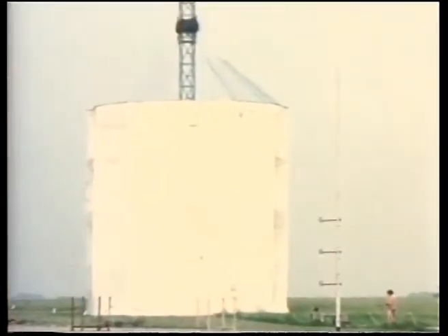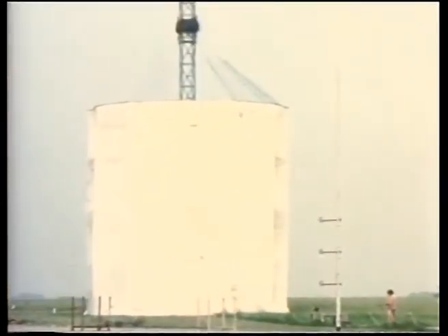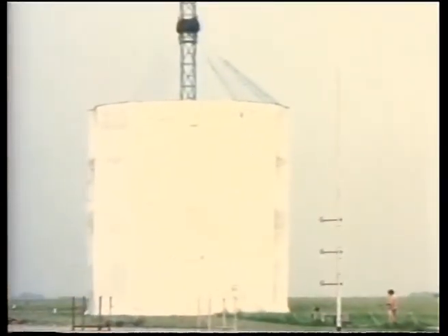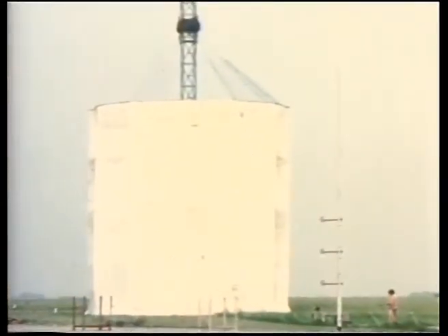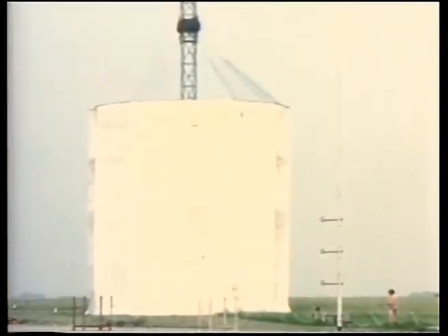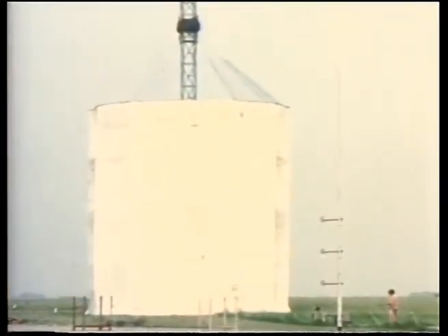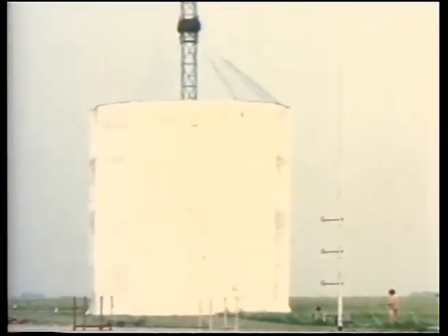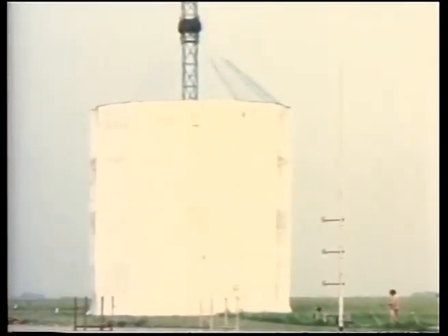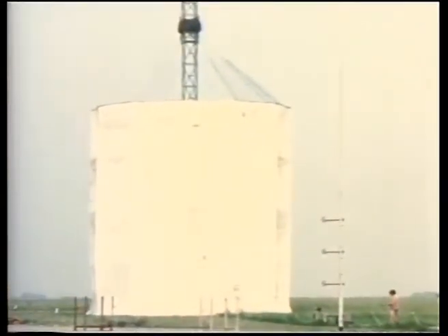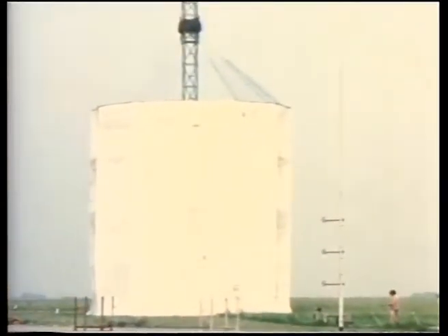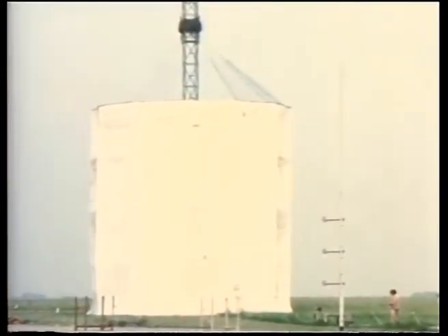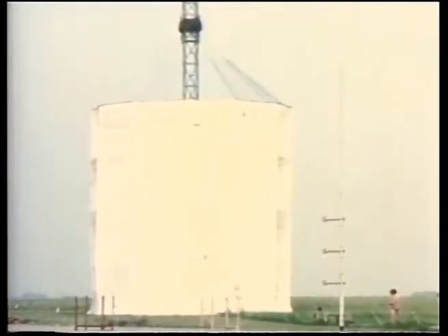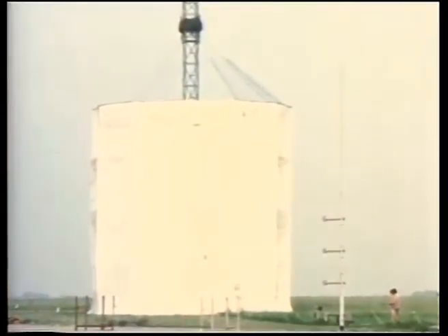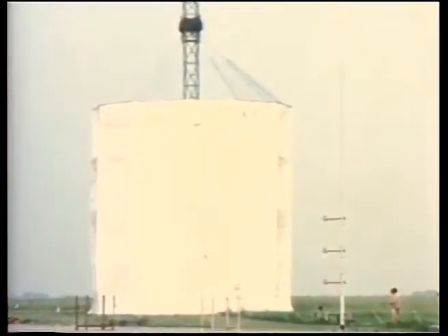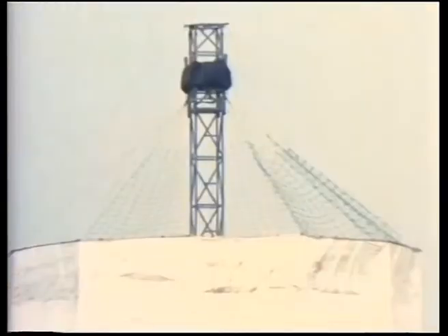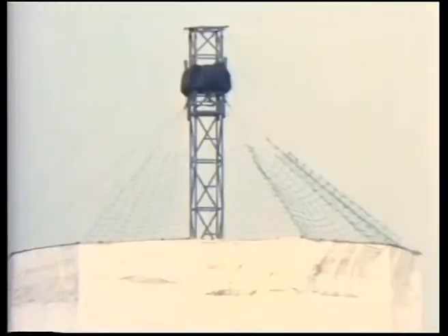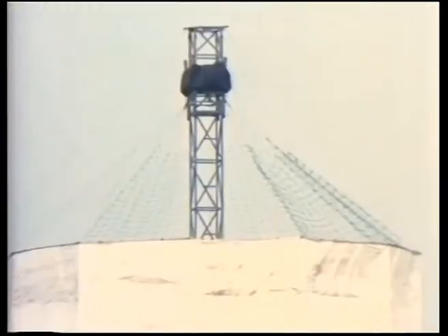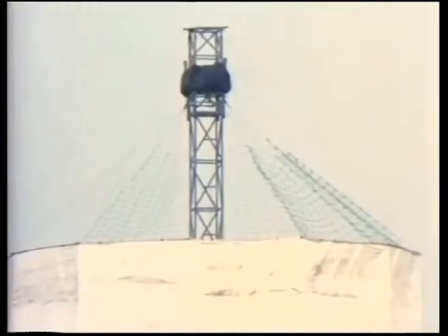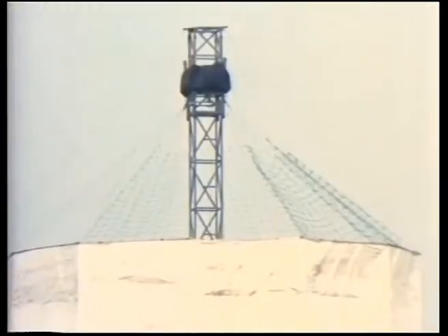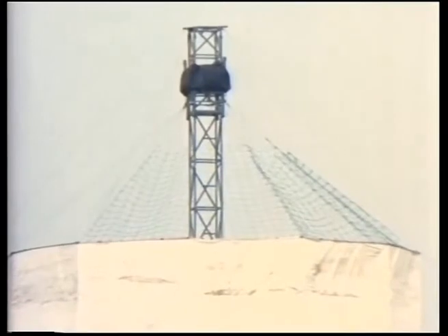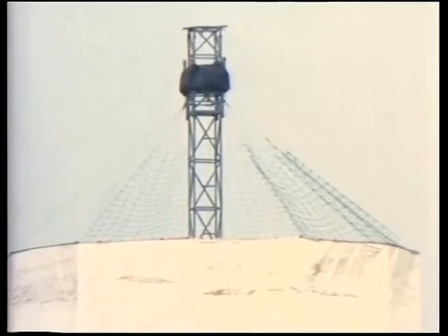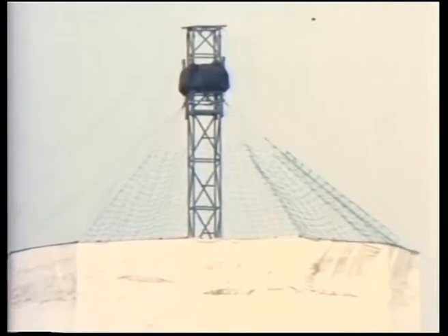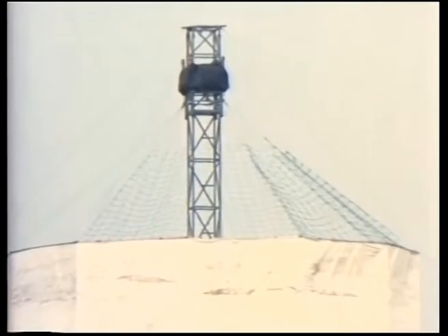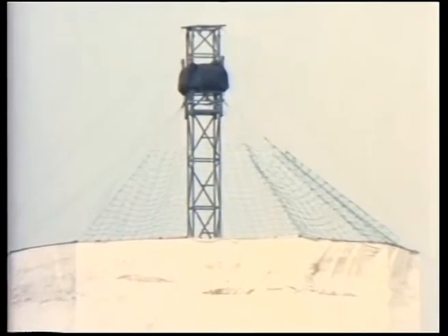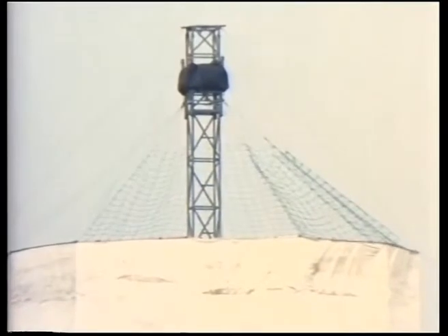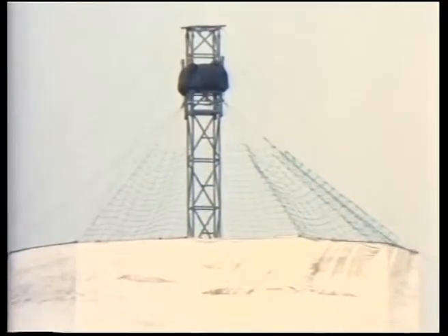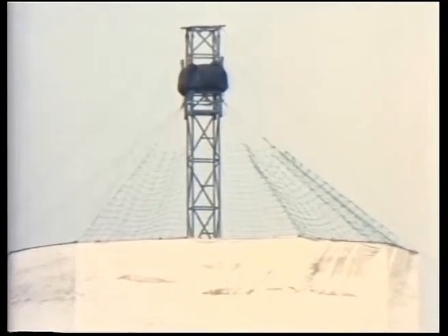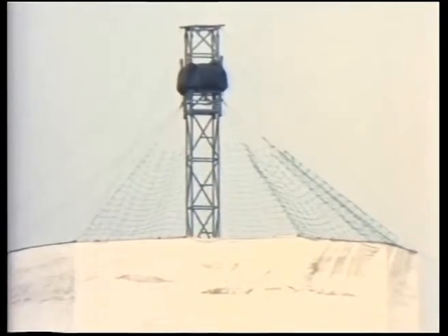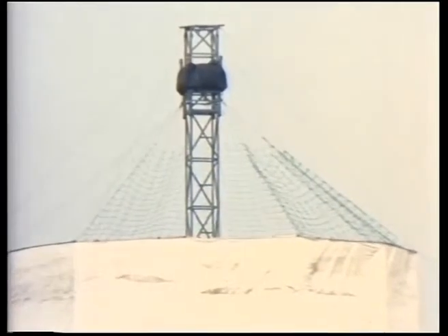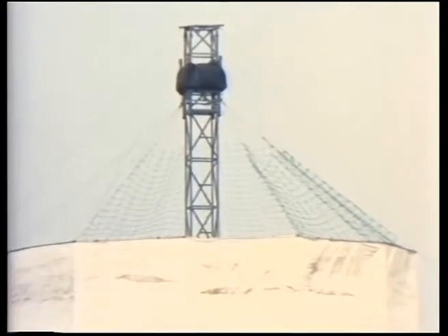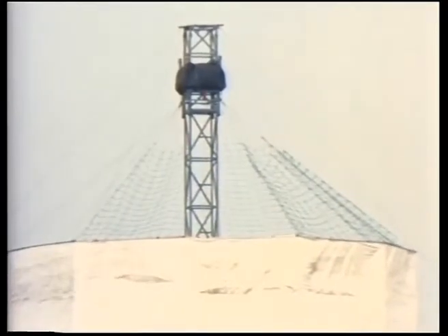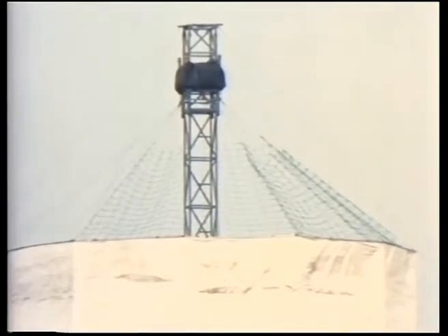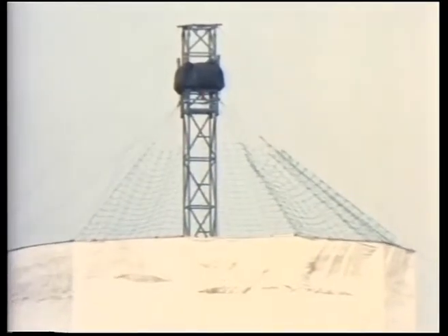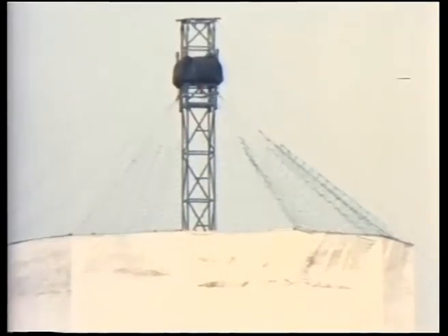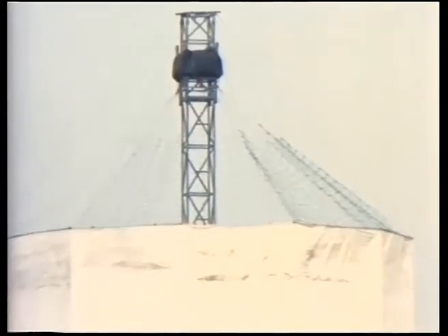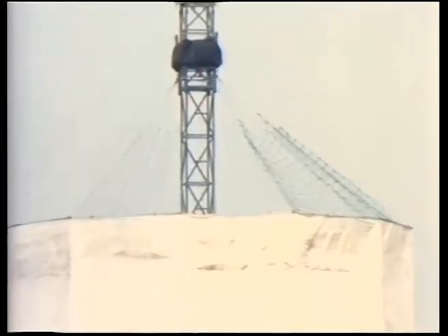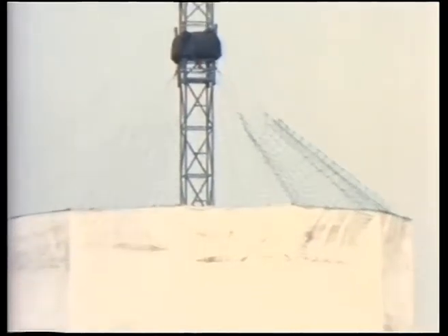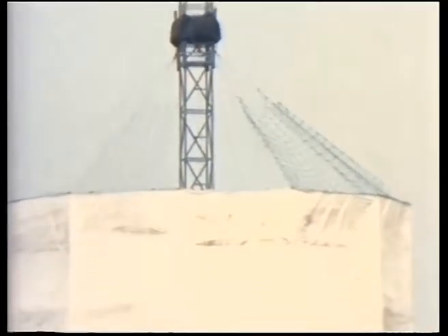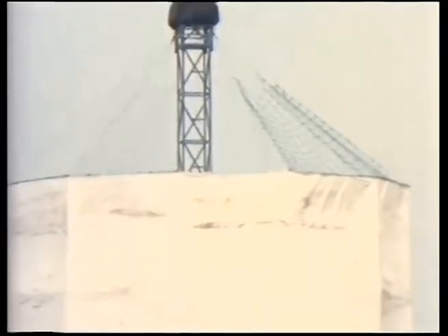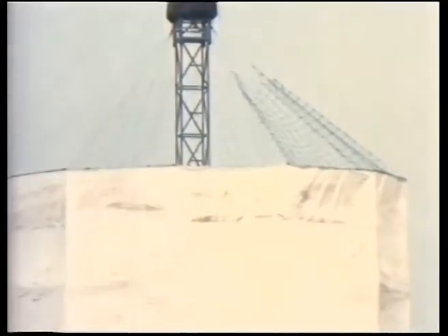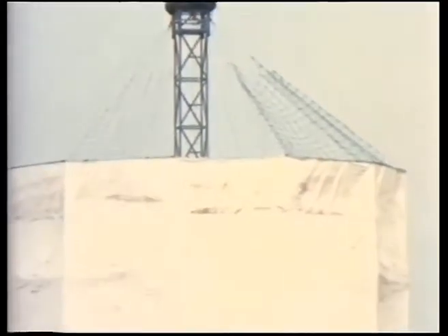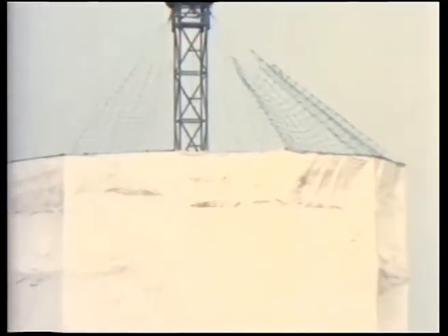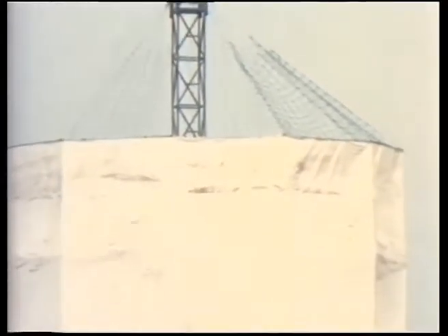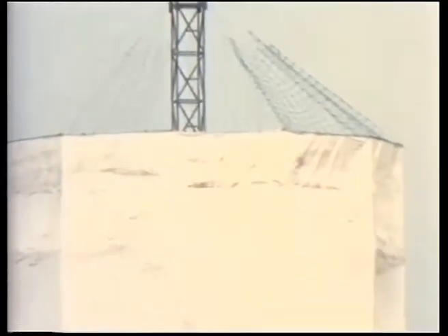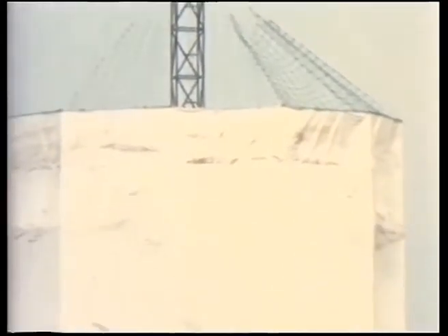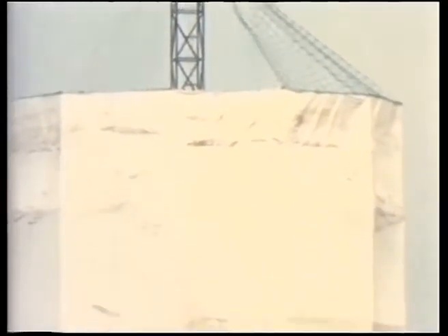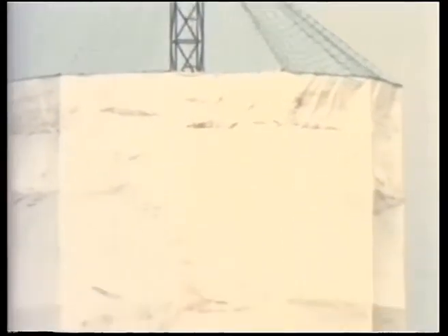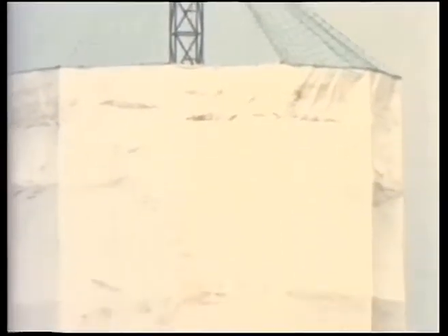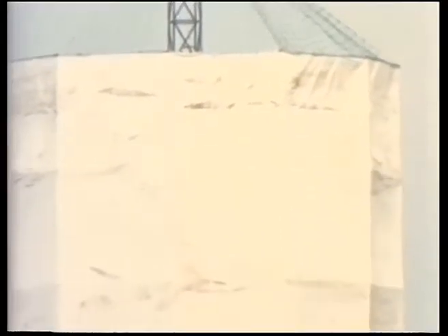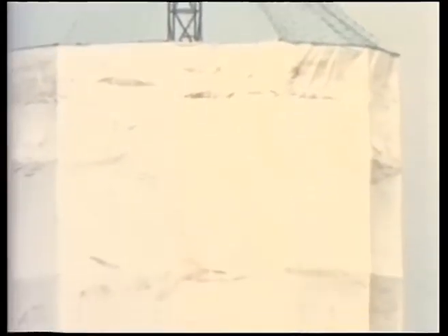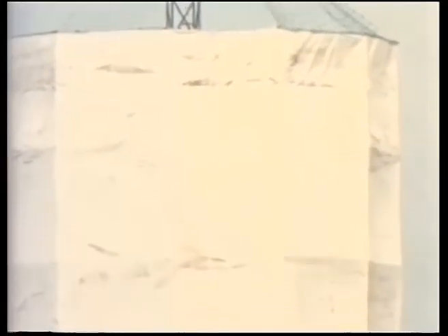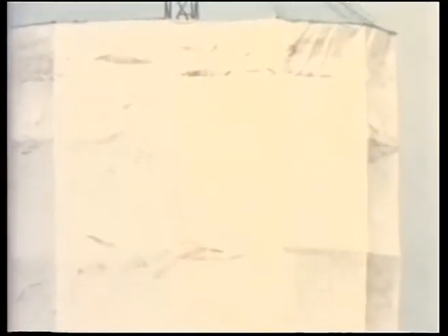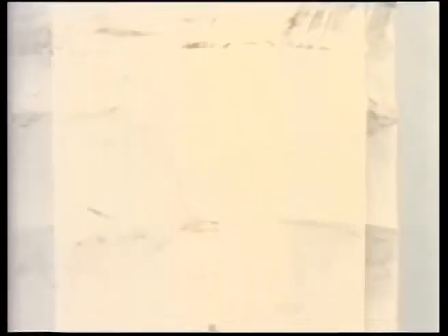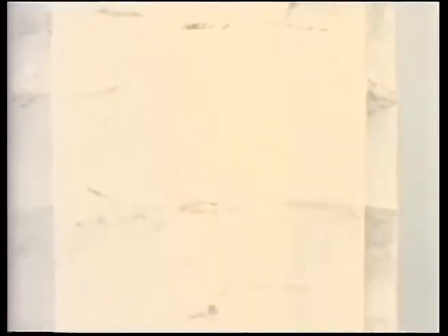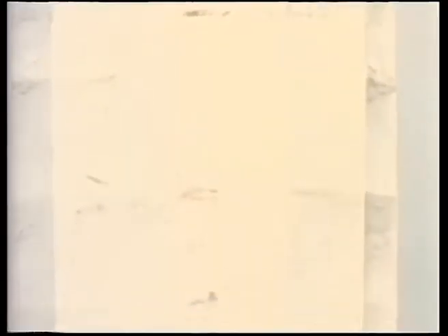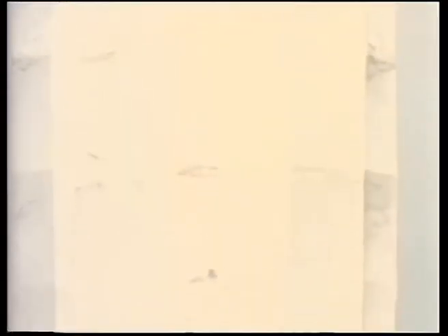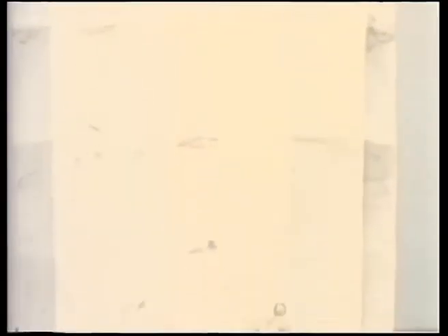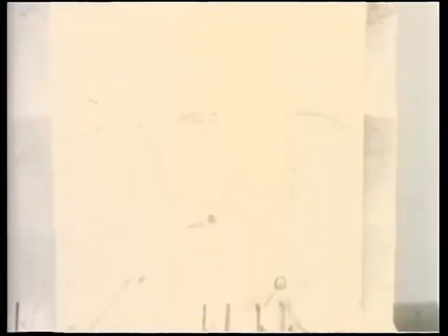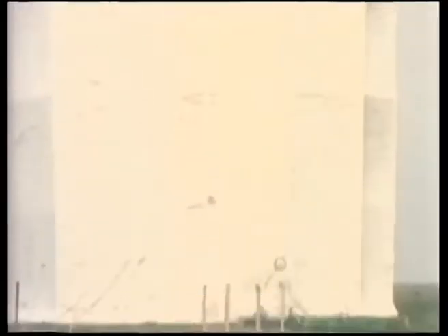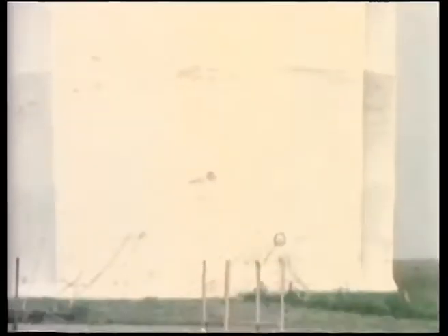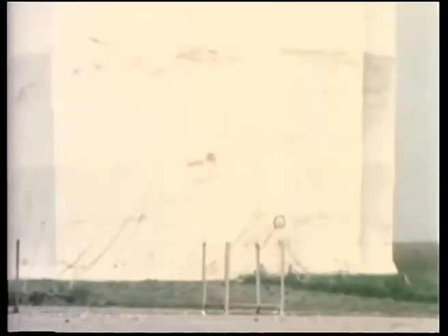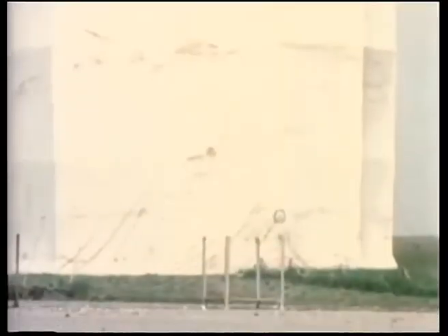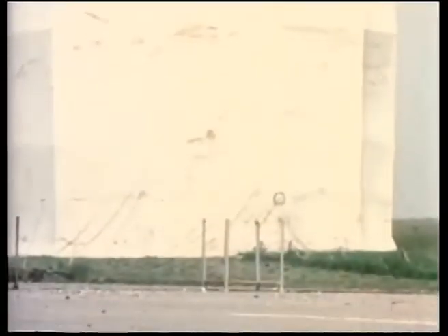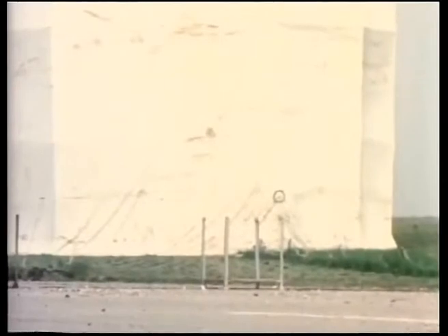The gas container, which is supported by rigging, is 14 meters in diameter and 13 meters high, and made of plastic sheet.